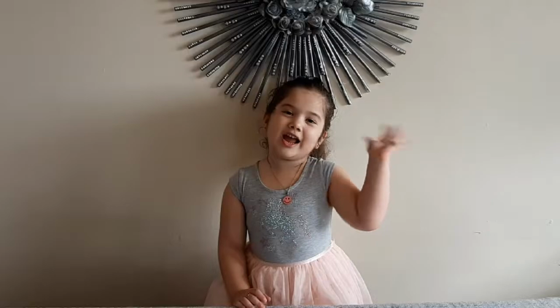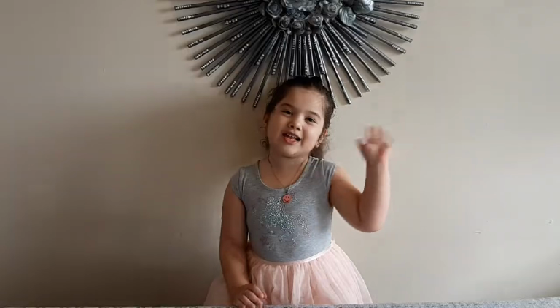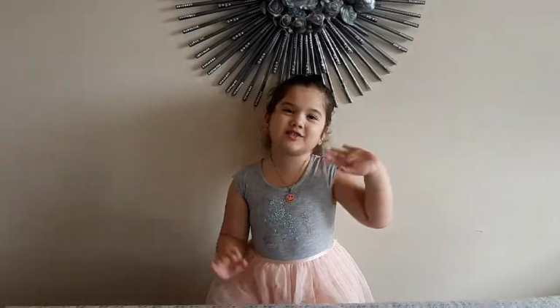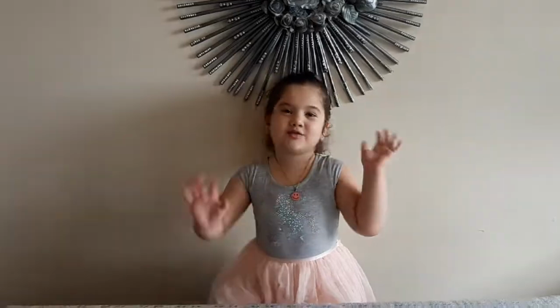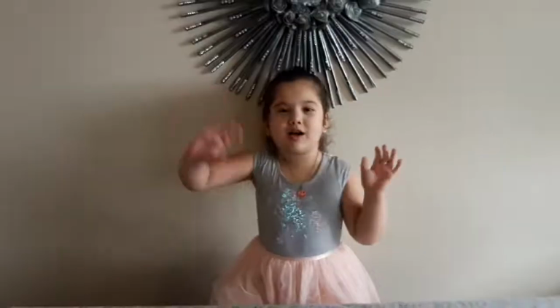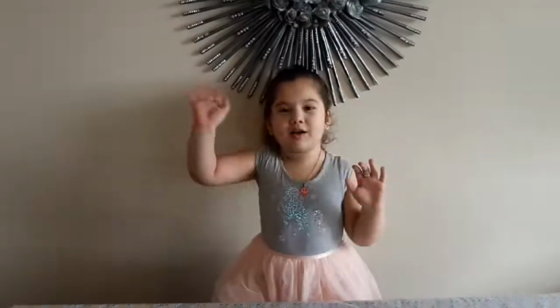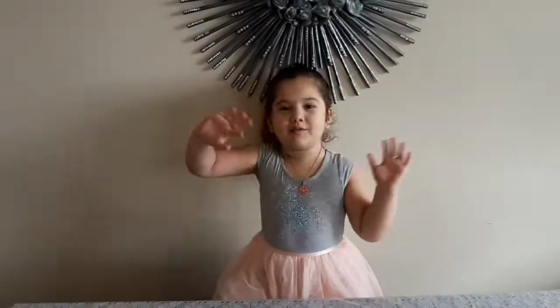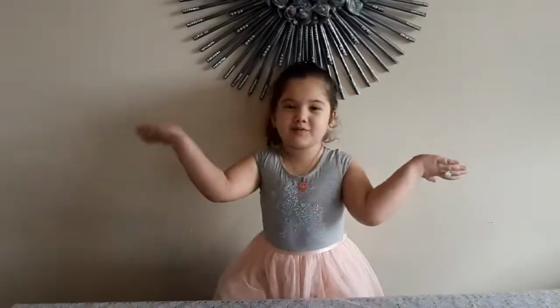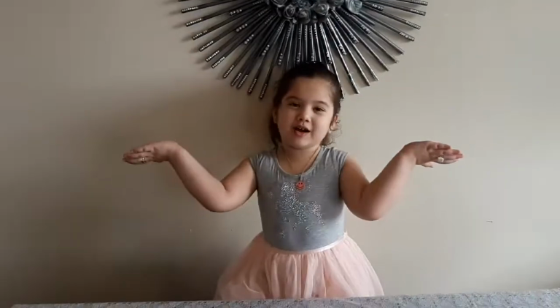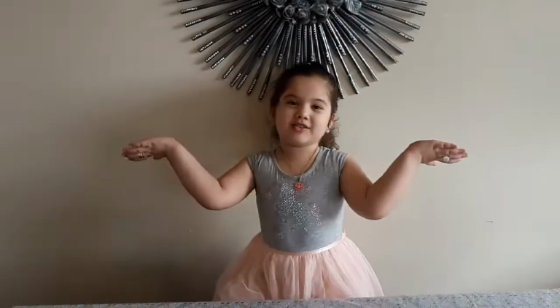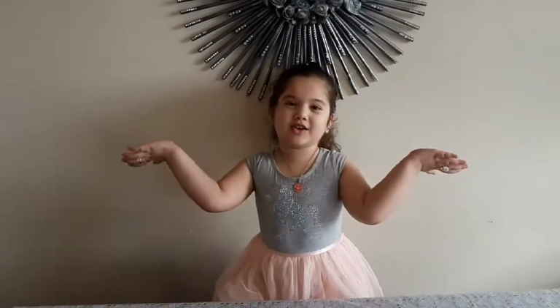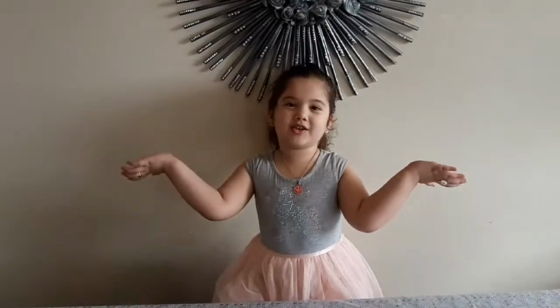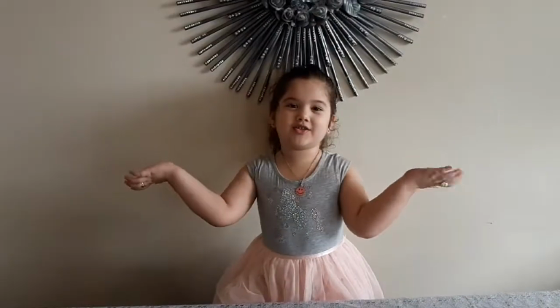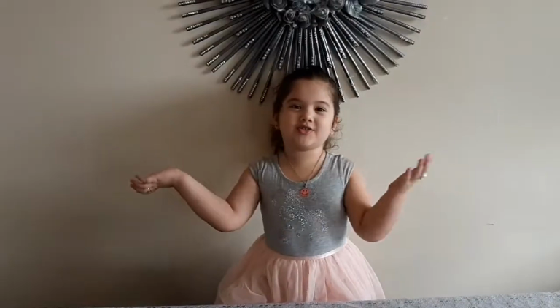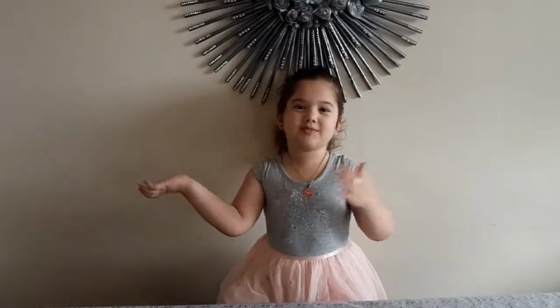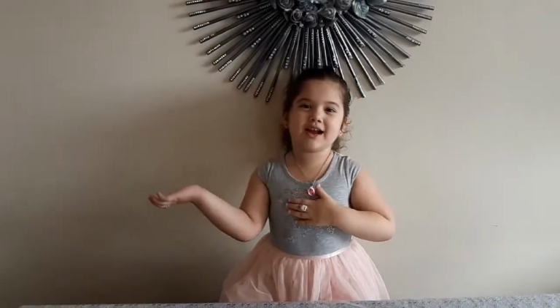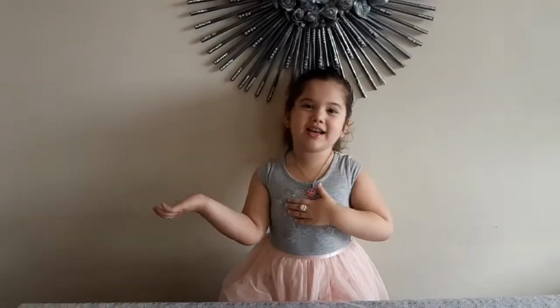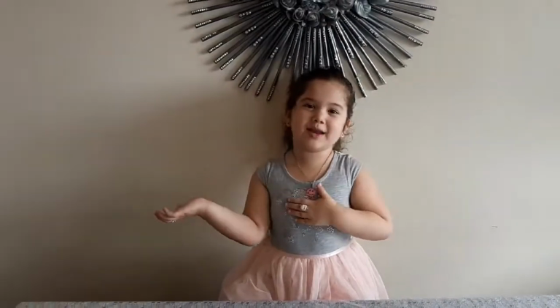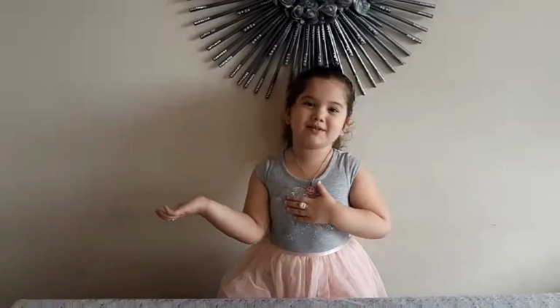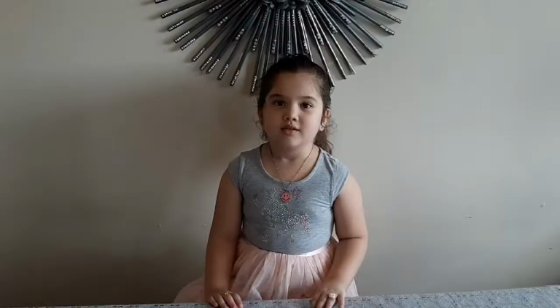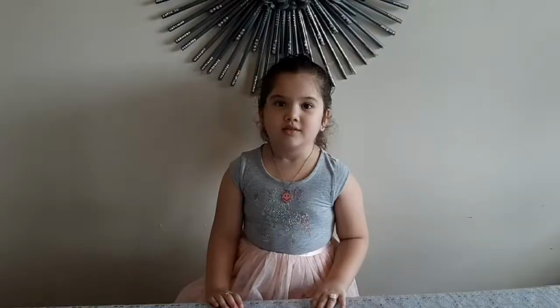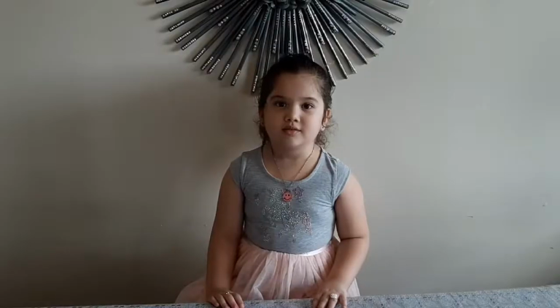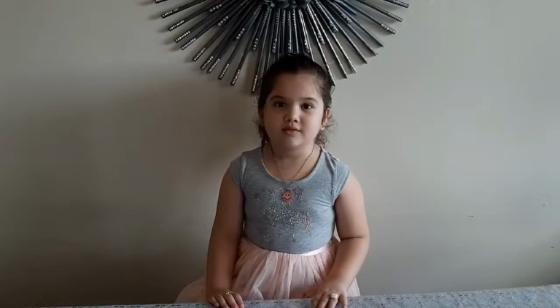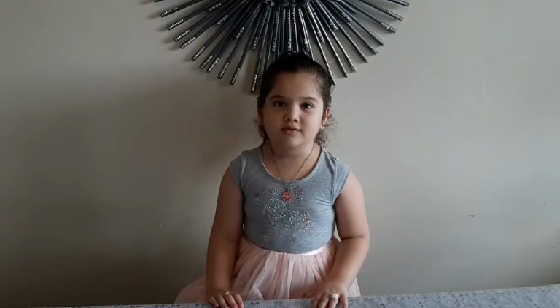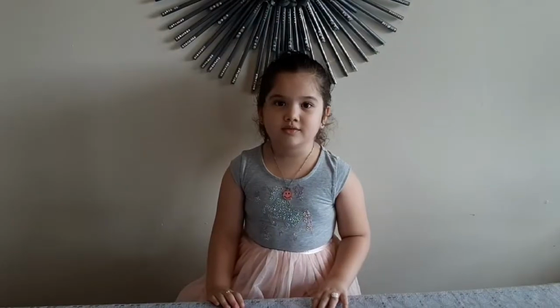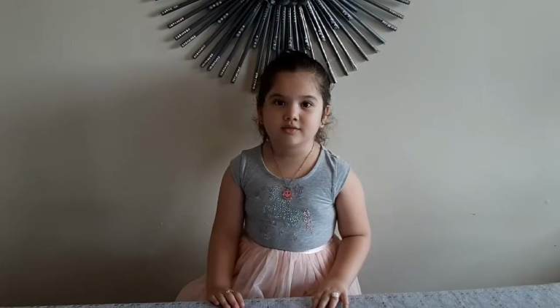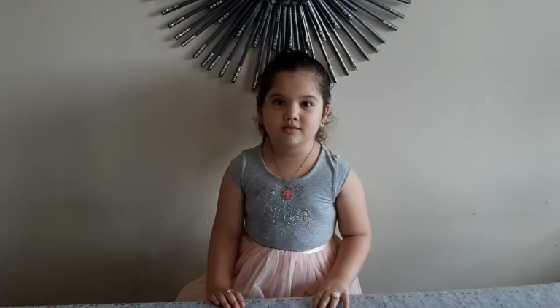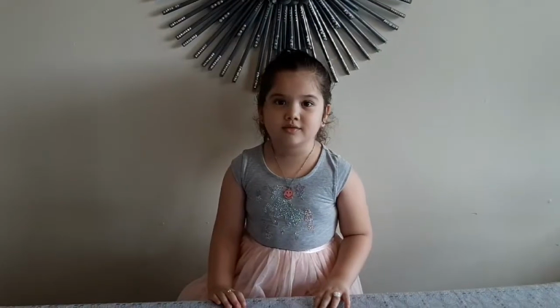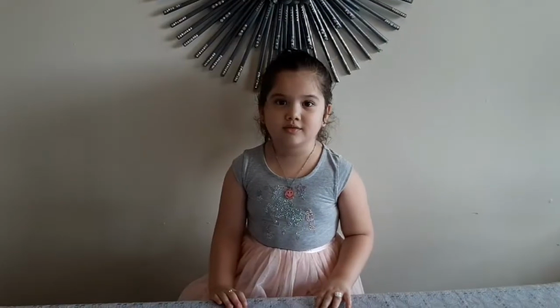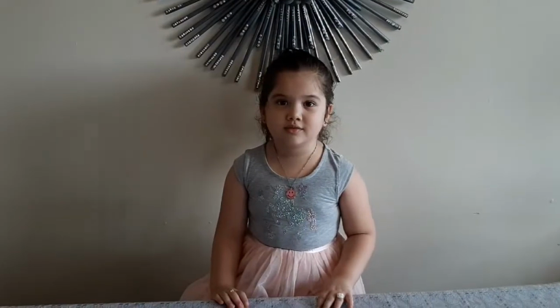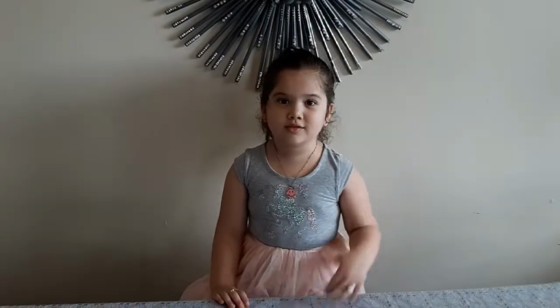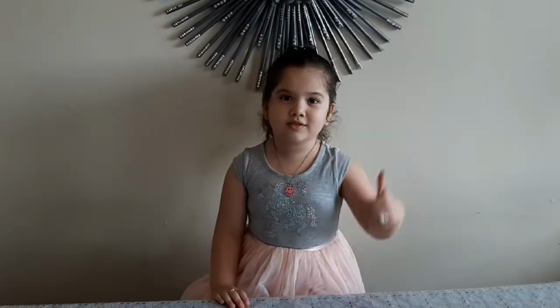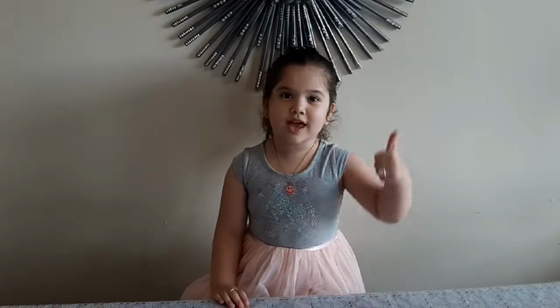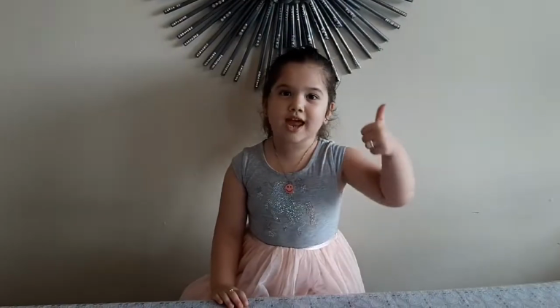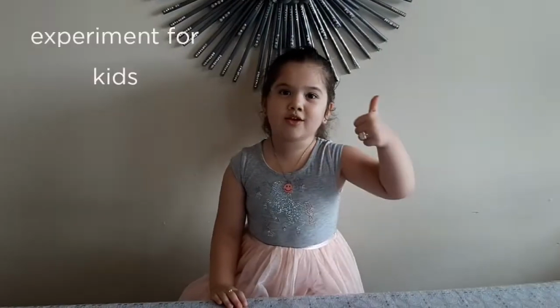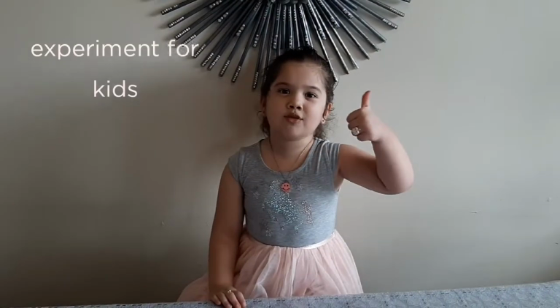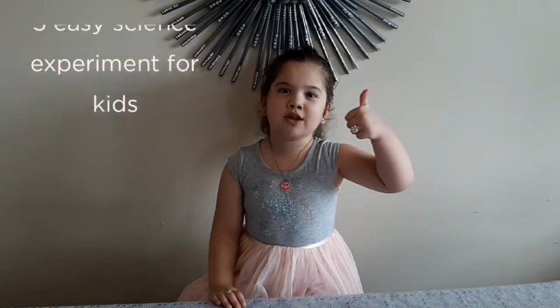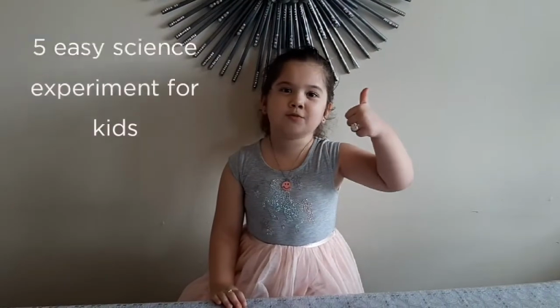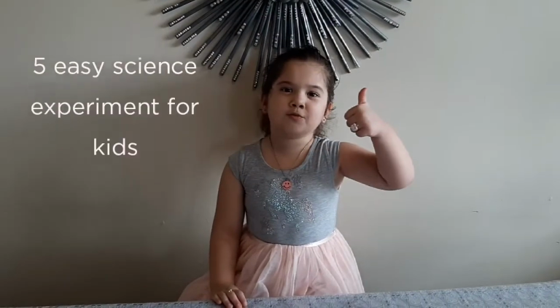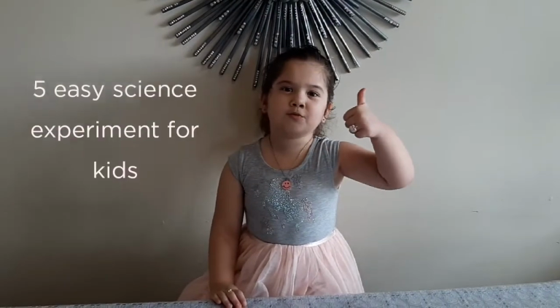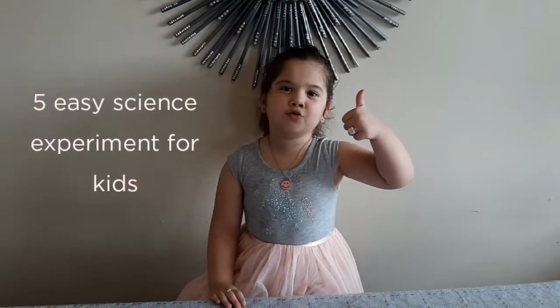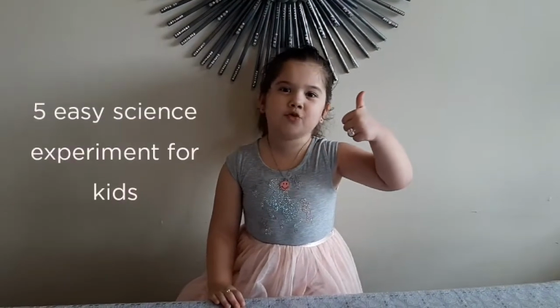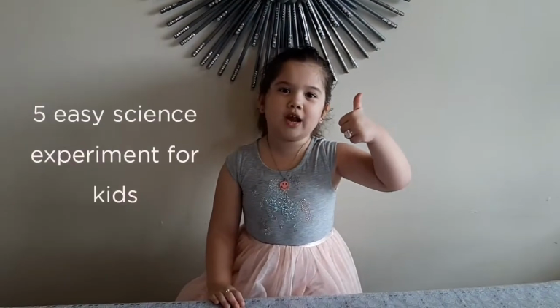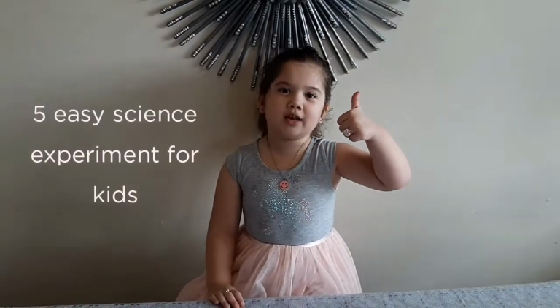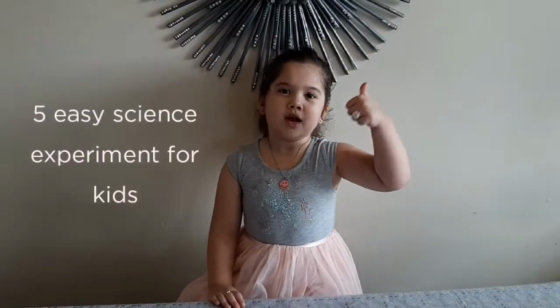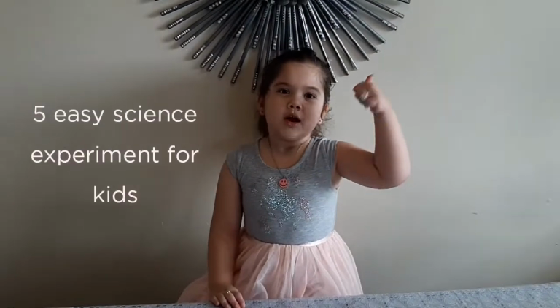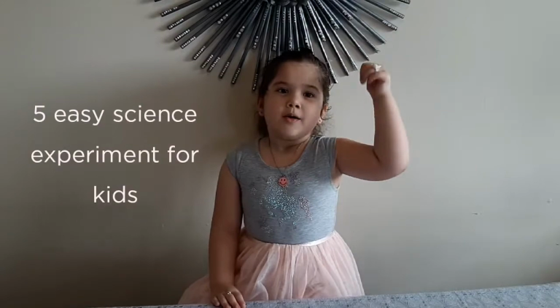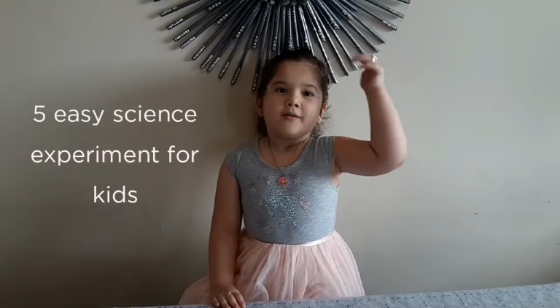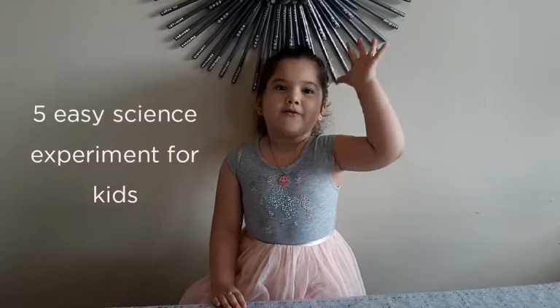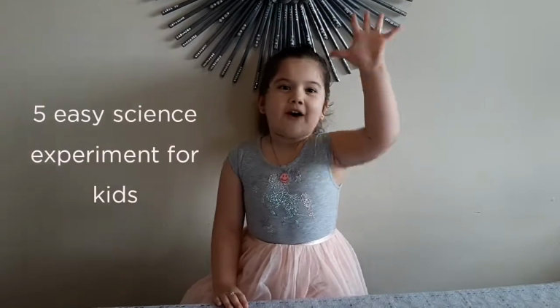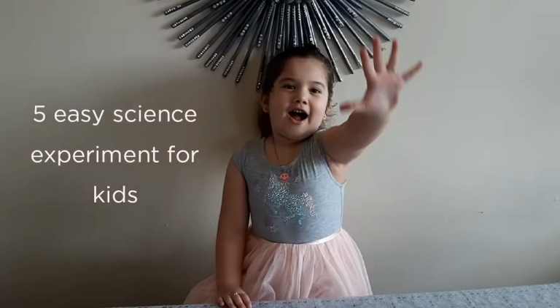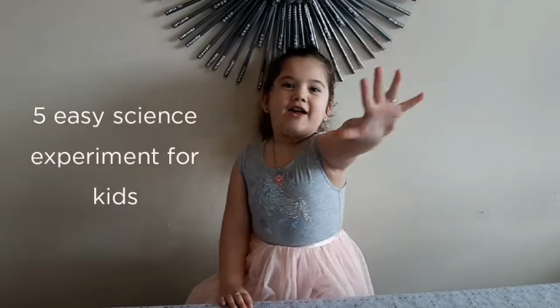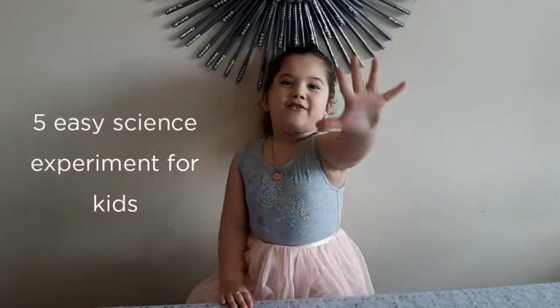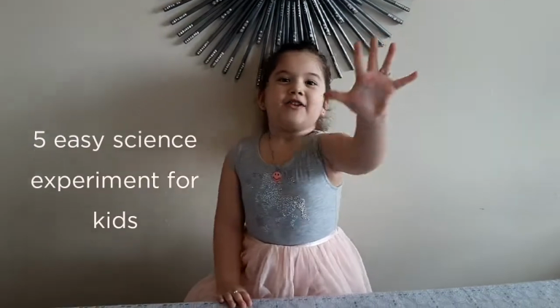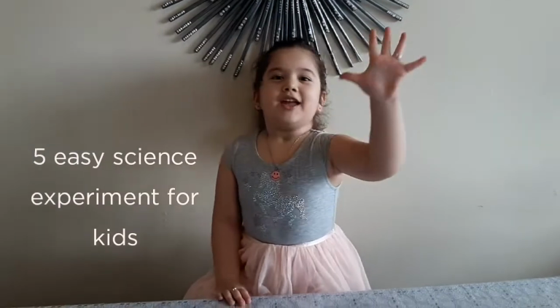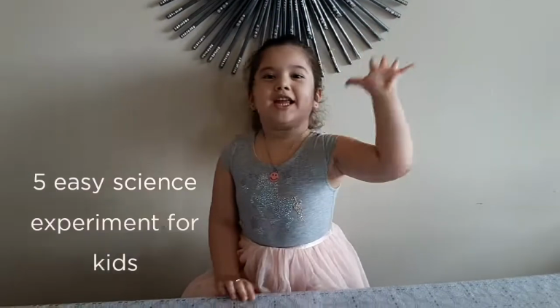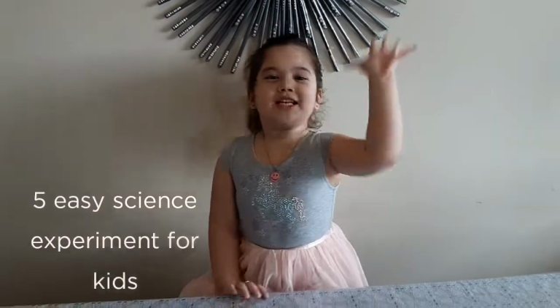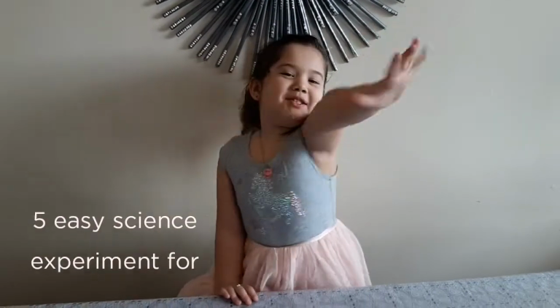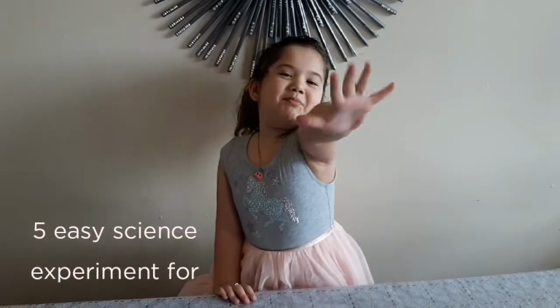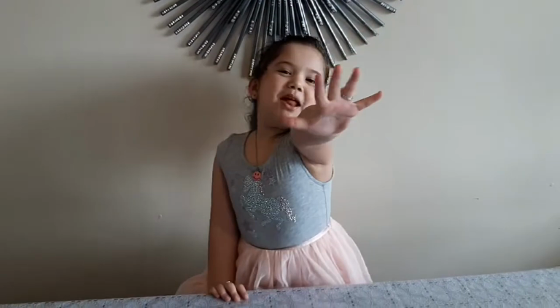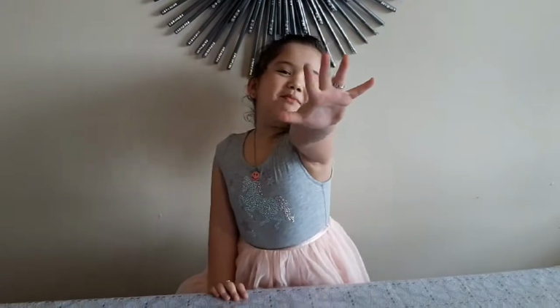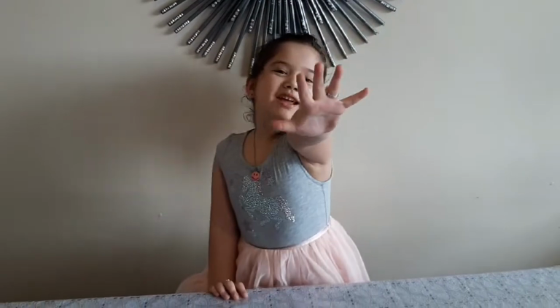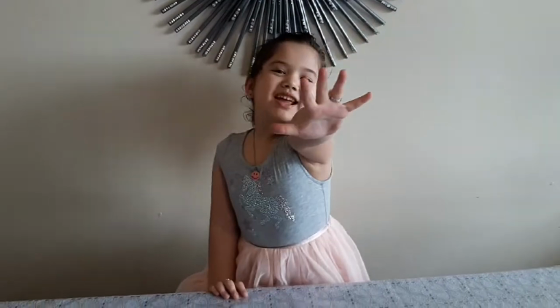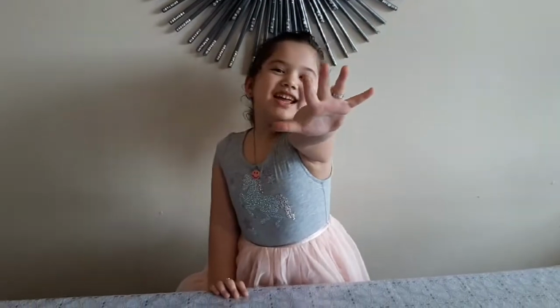Hey friends, welcome to my channel. My name is Zamiya. Today we are doing 5 experiments!